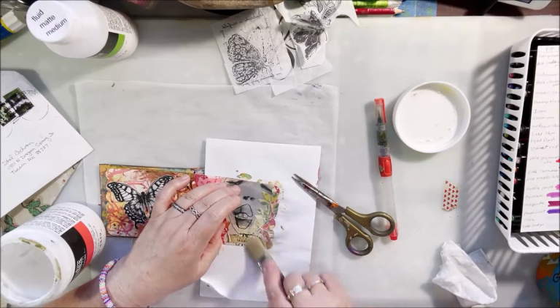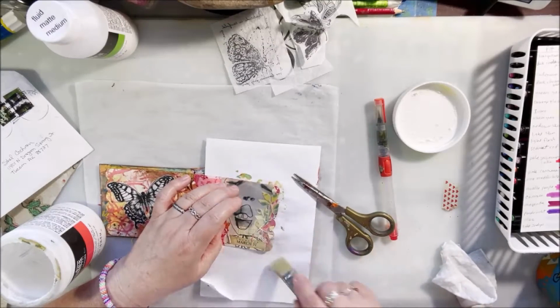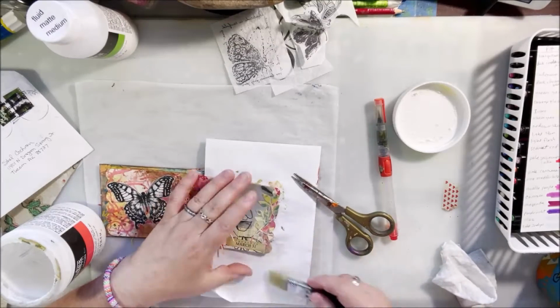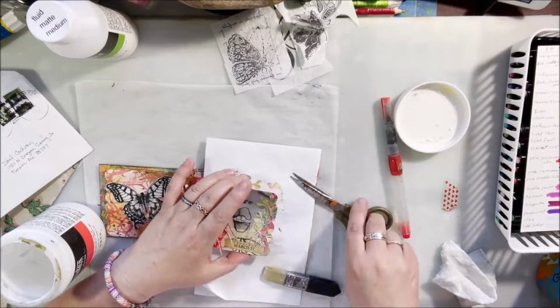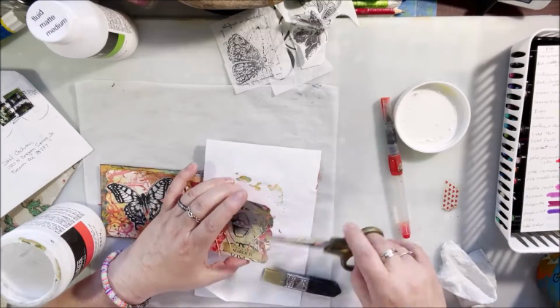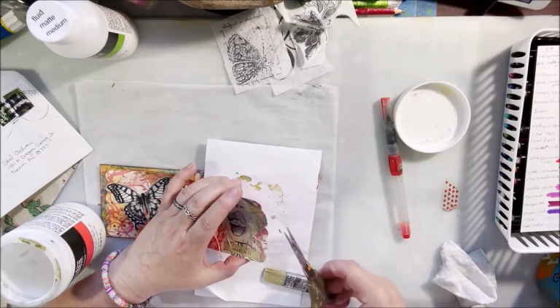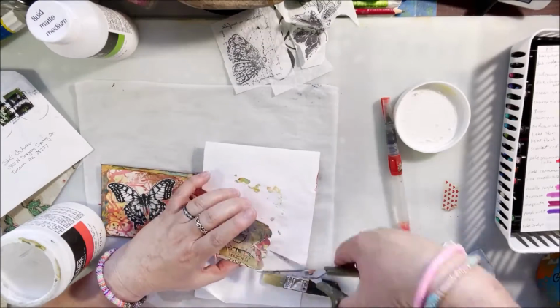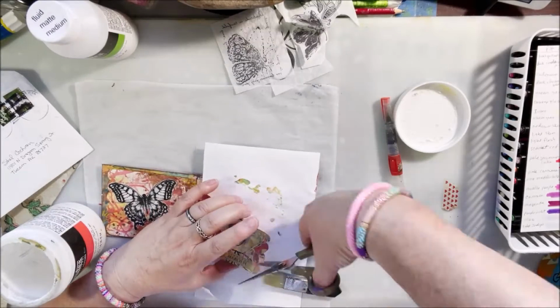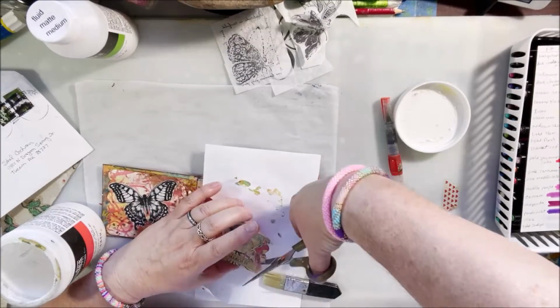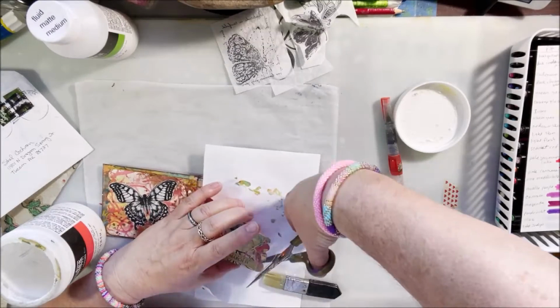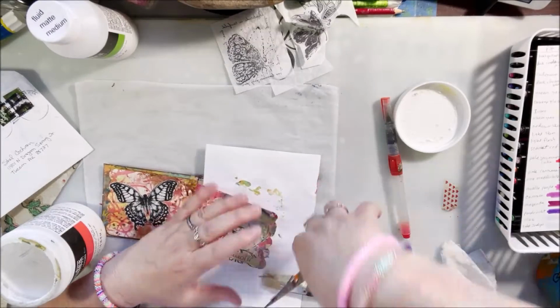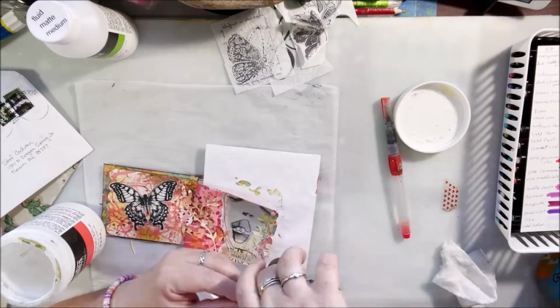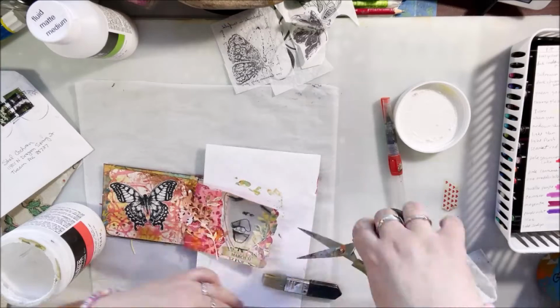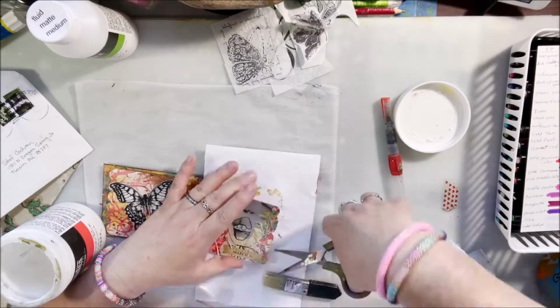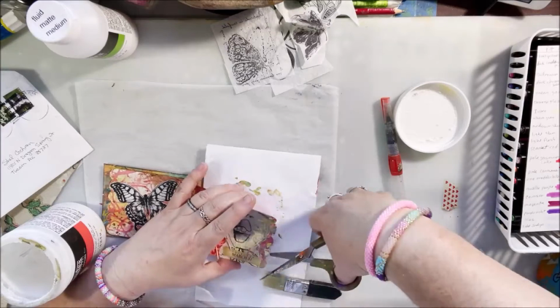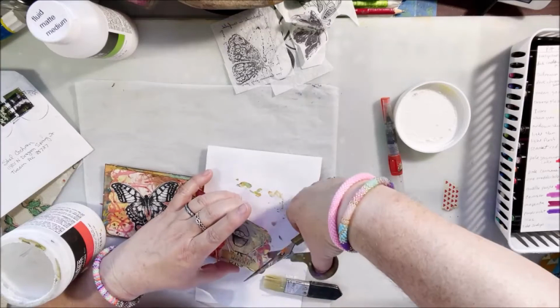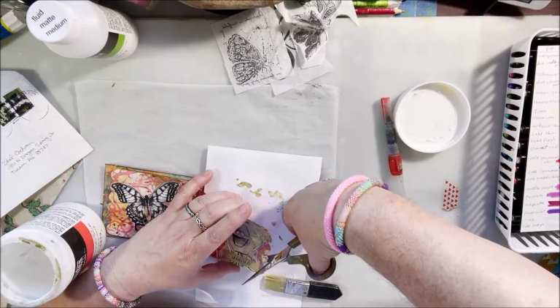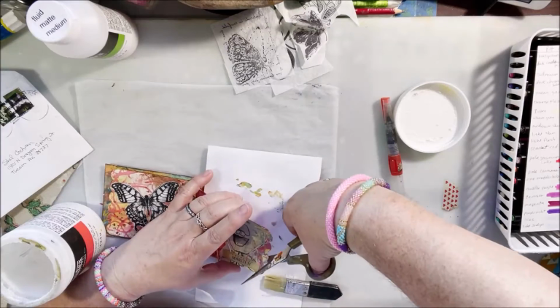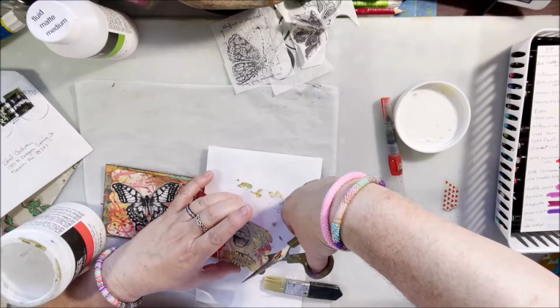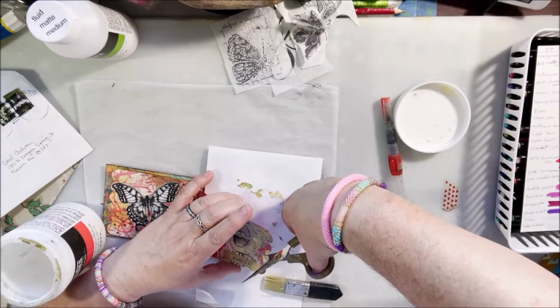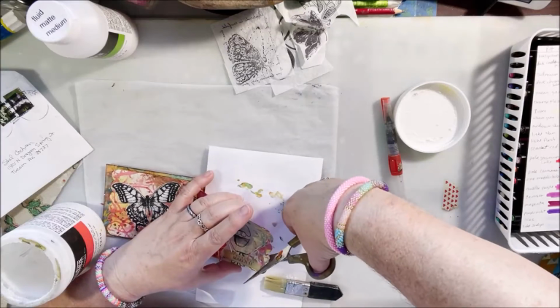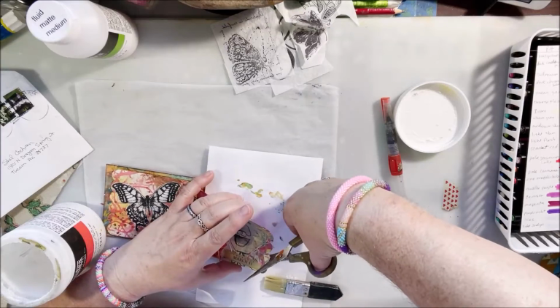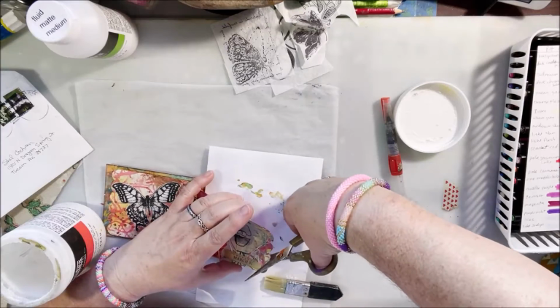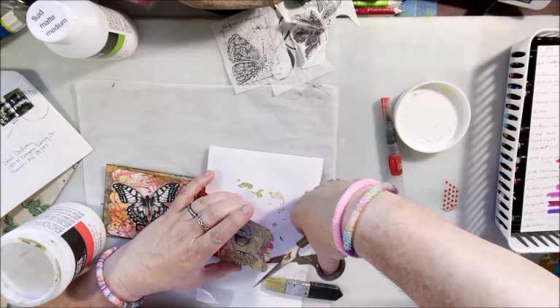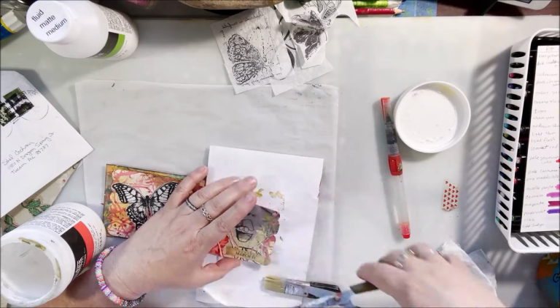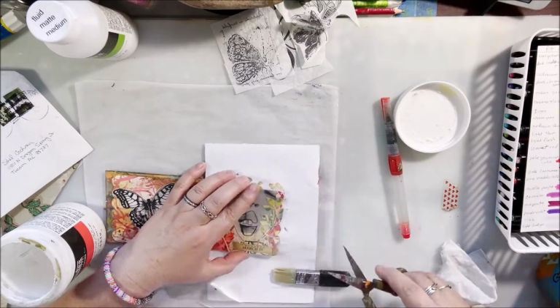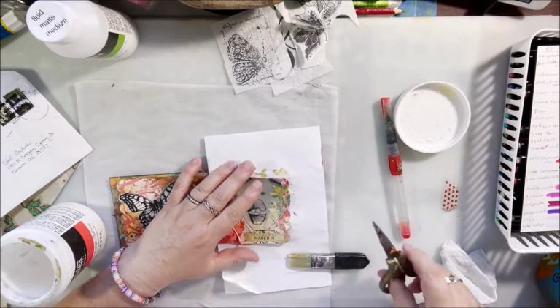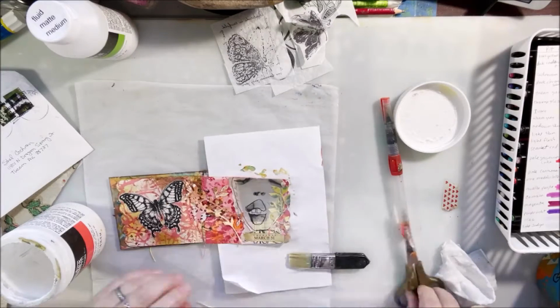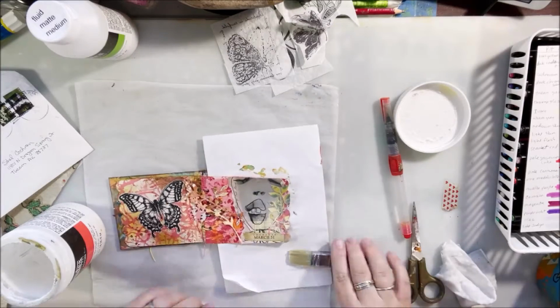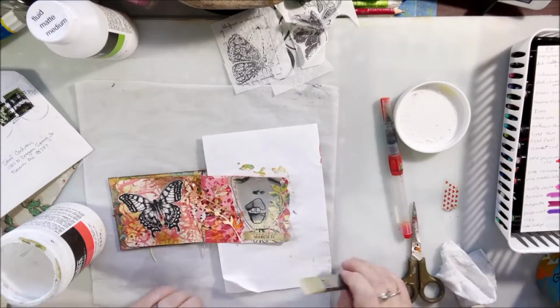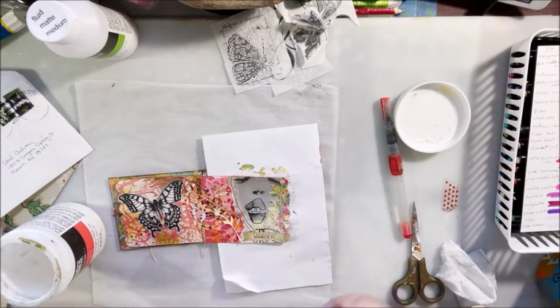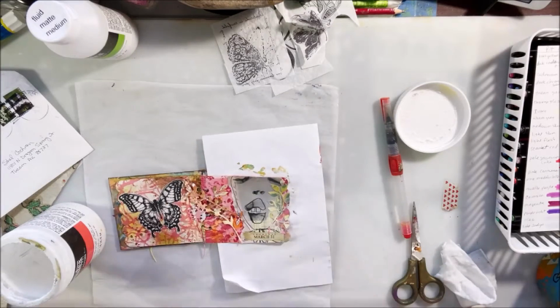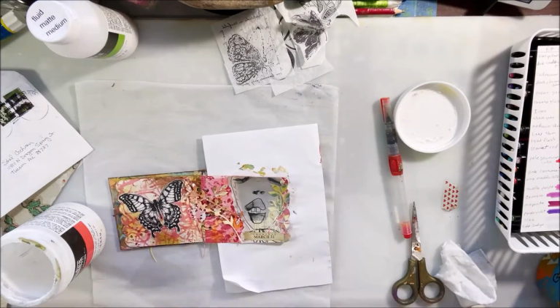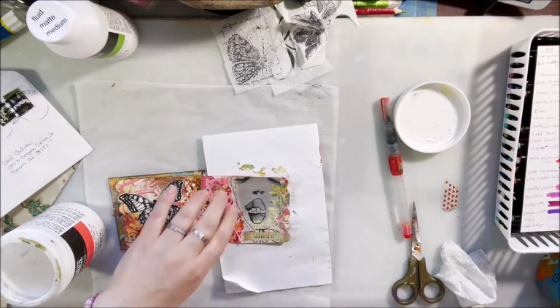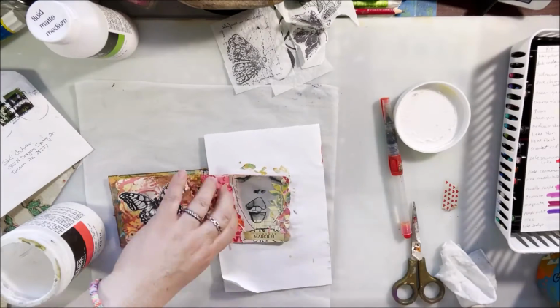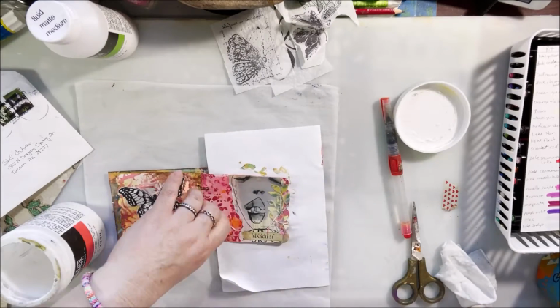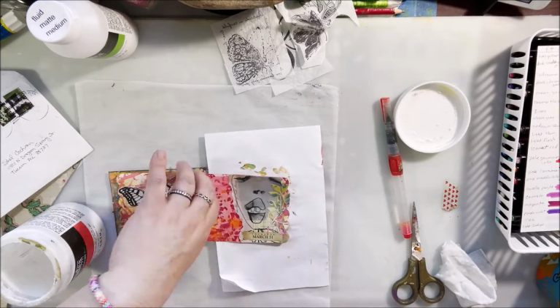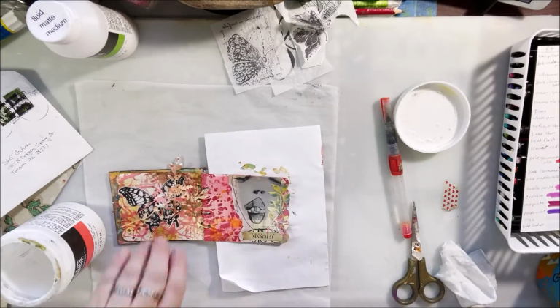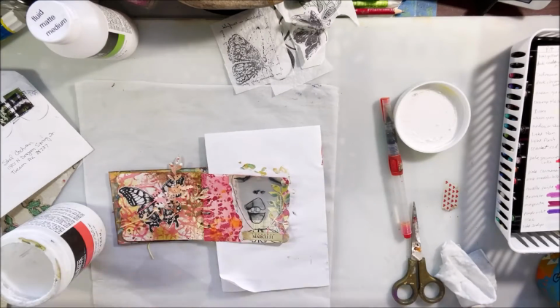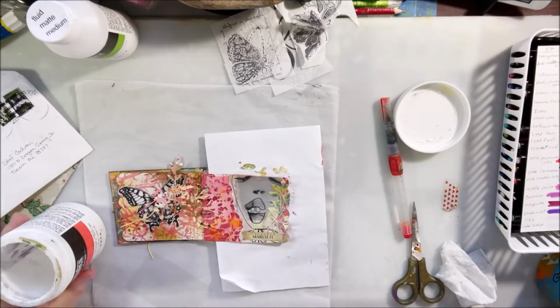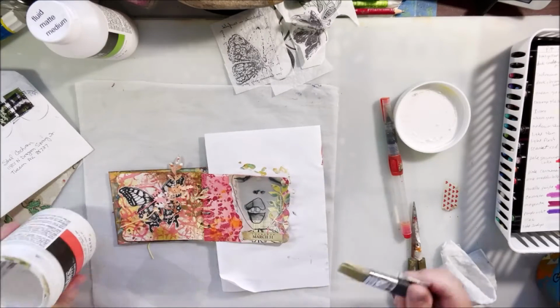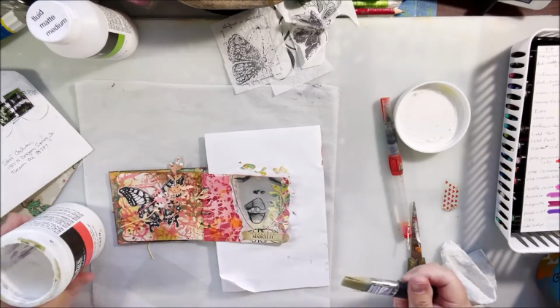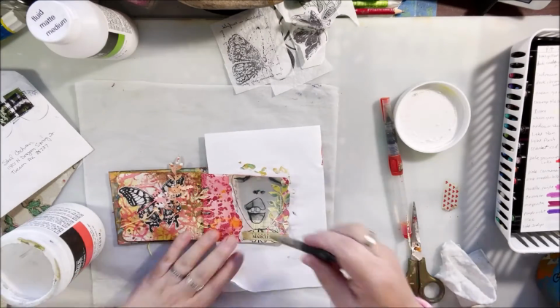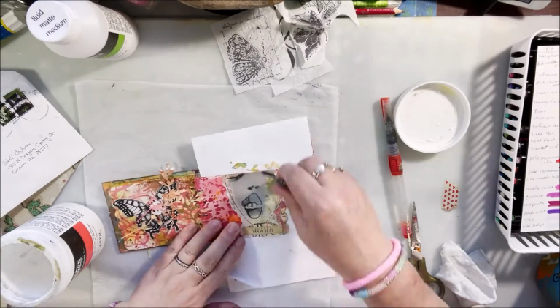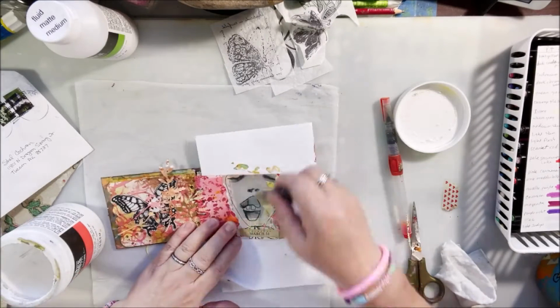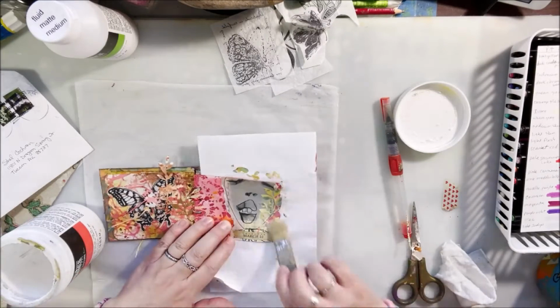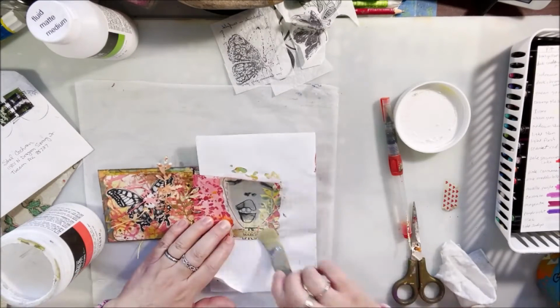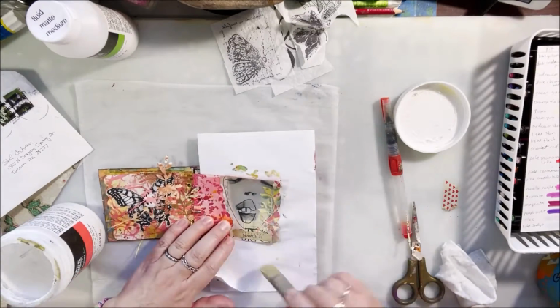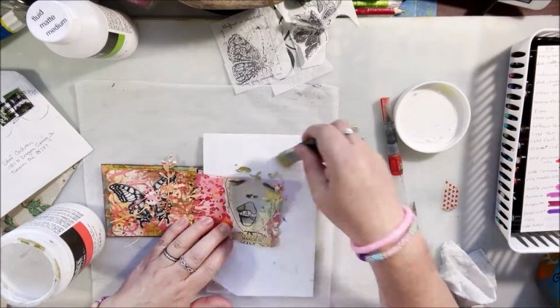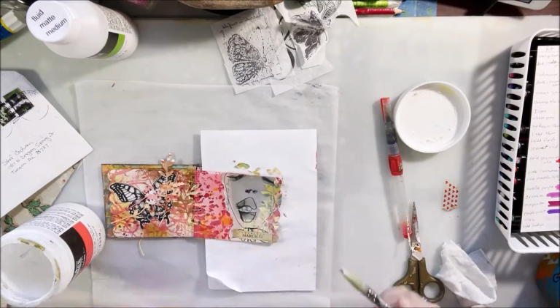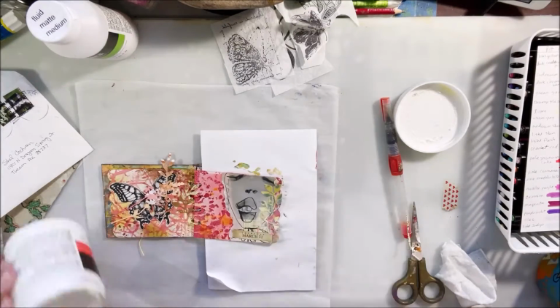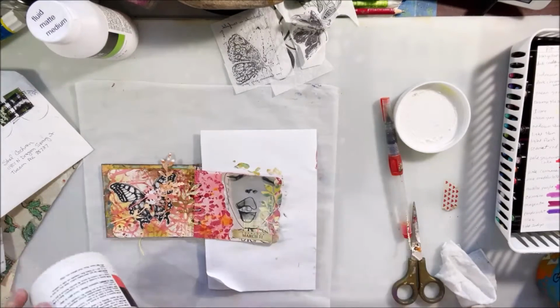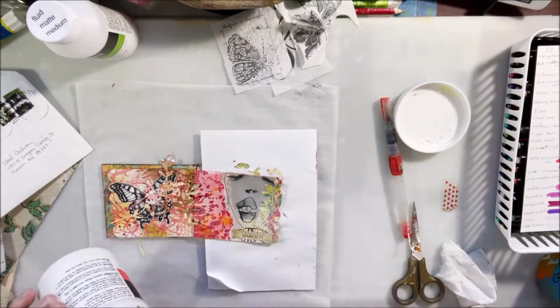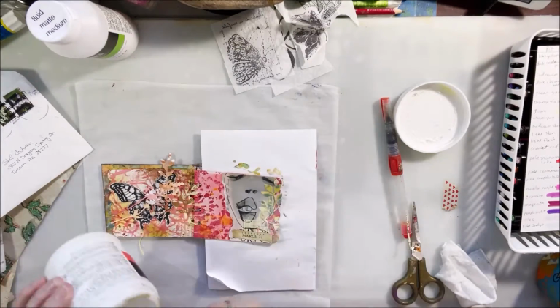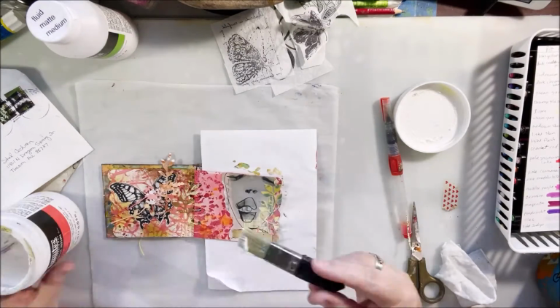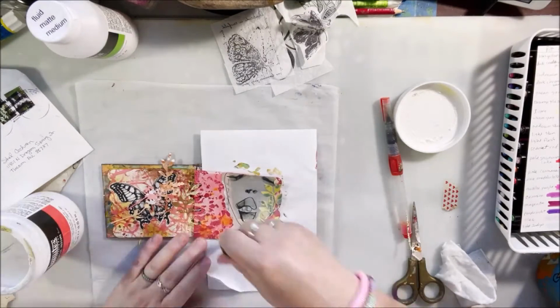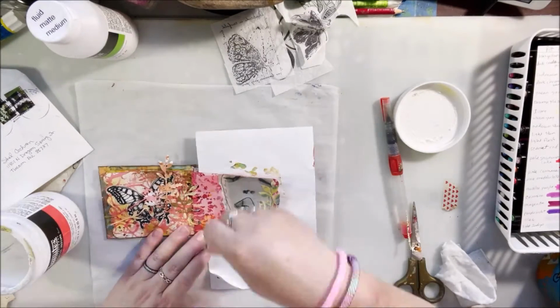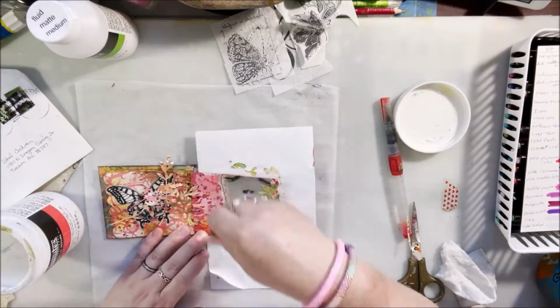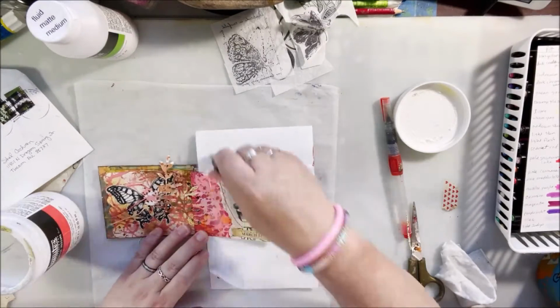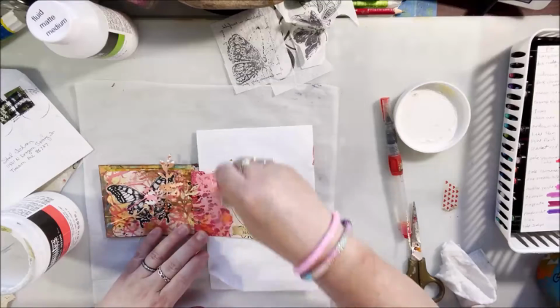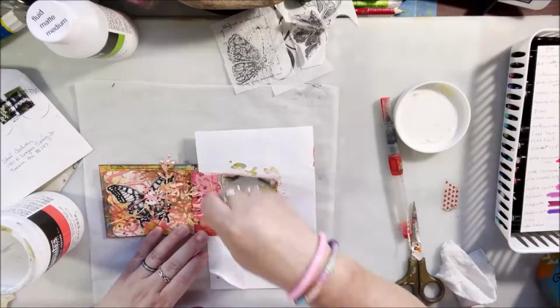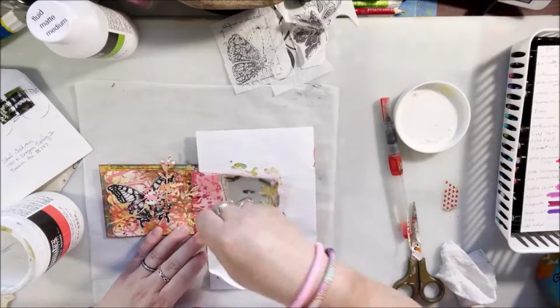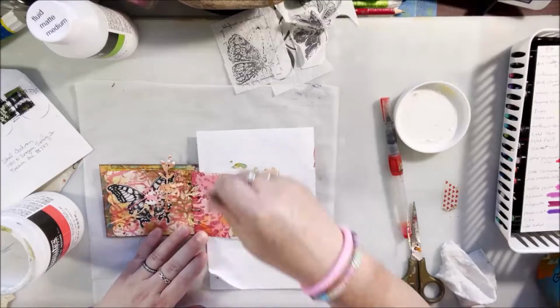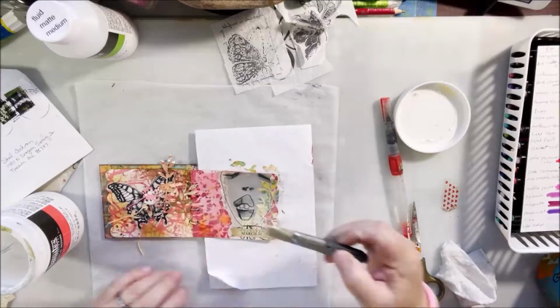I was working in it, got a couple of pages done and the covers, and then for some reason I just stopped. Like I've said before, making journals and finishing journals are two separate activities altogether.